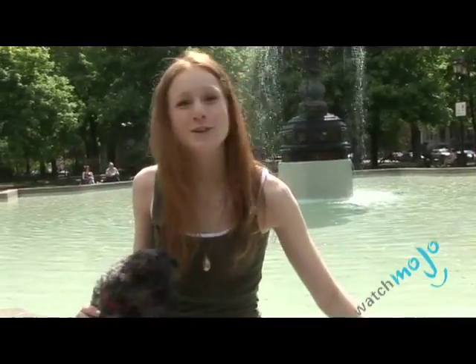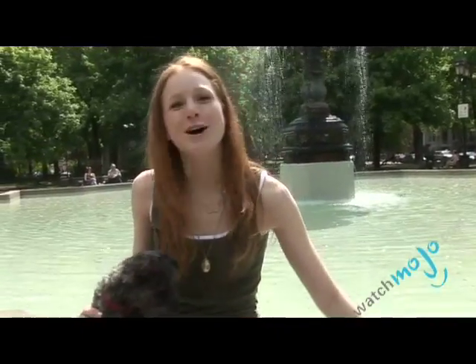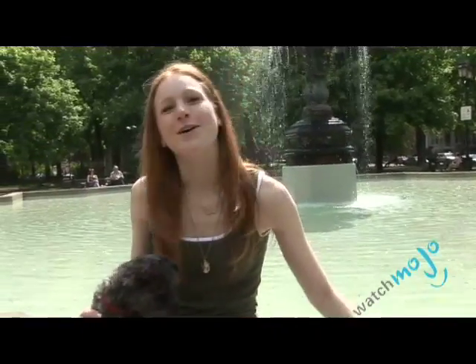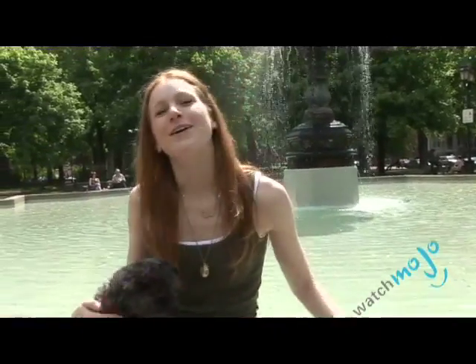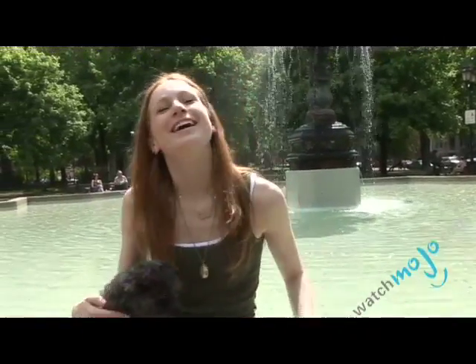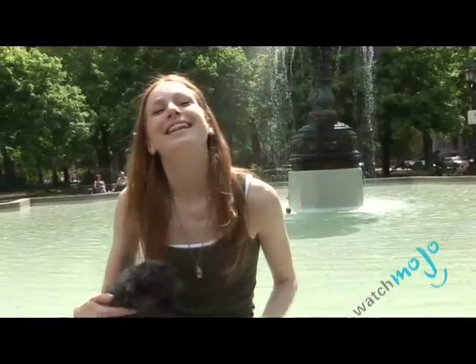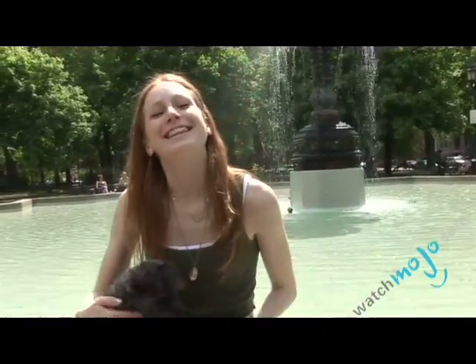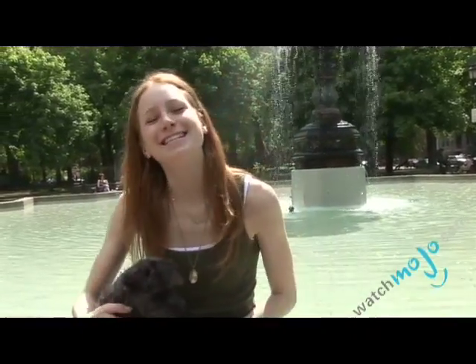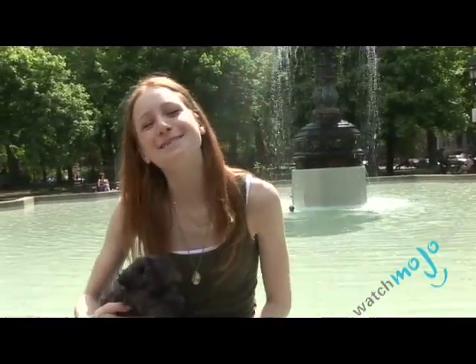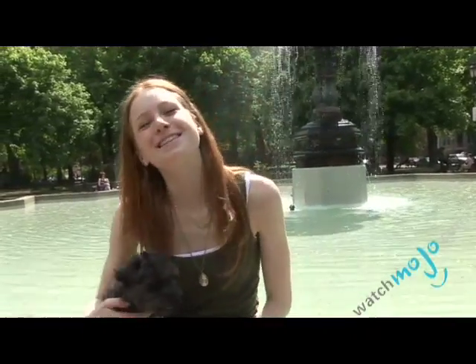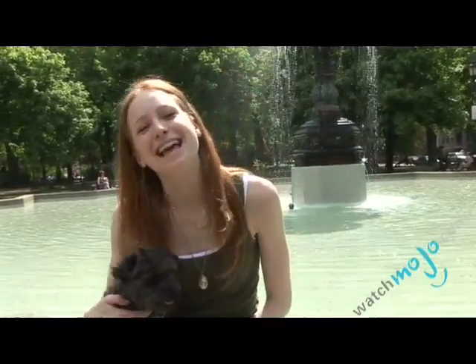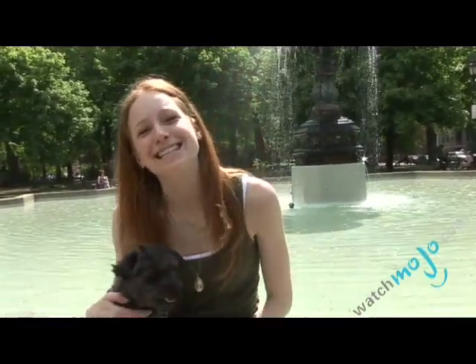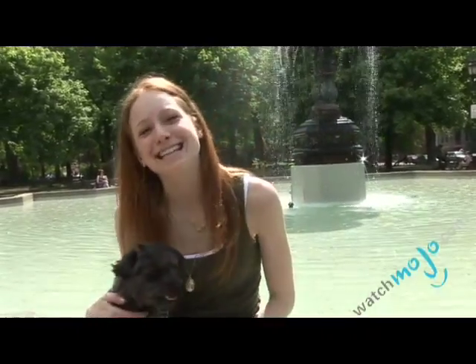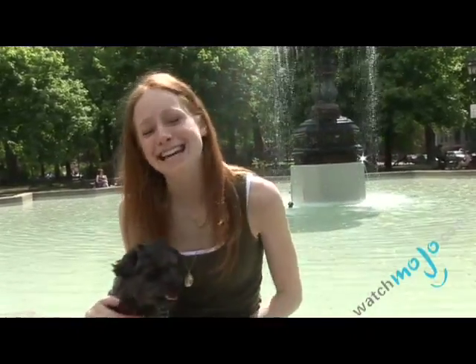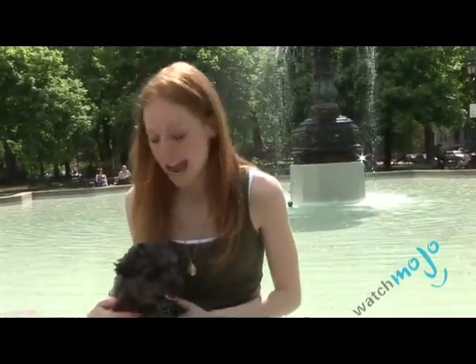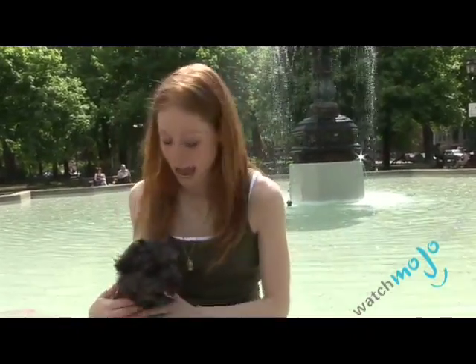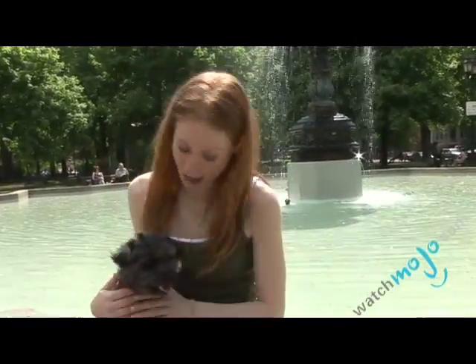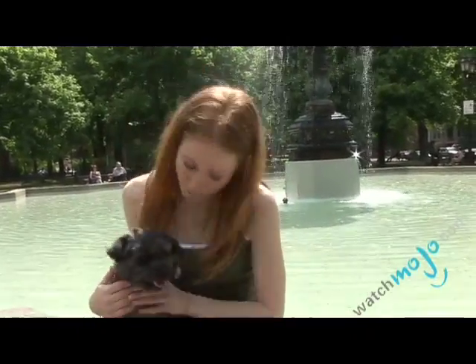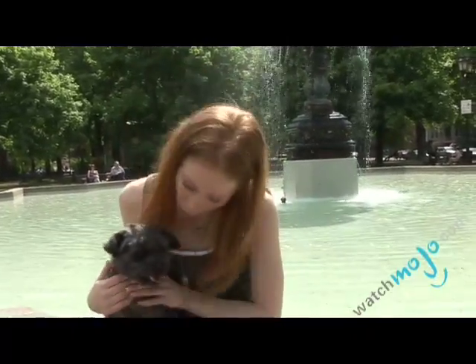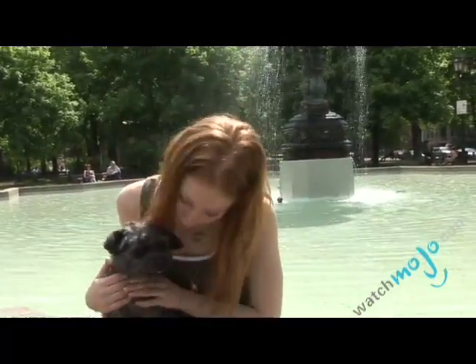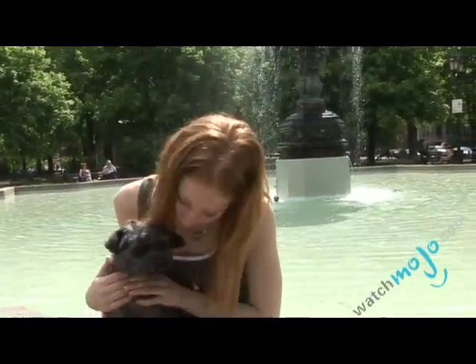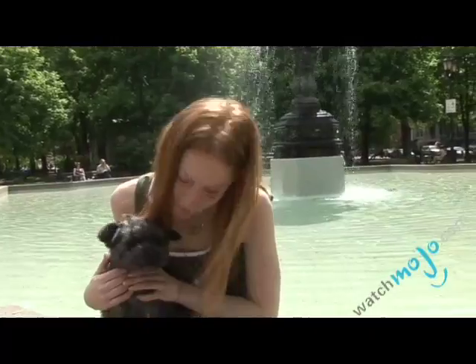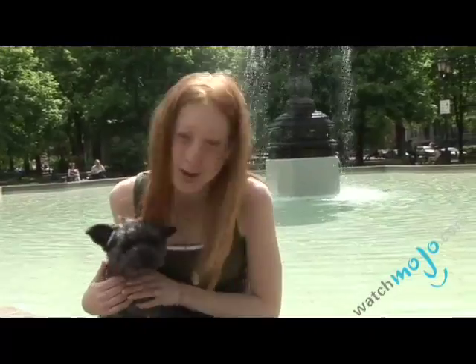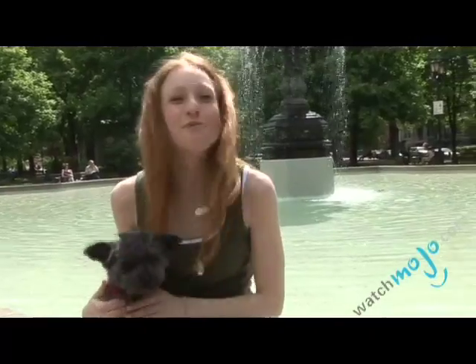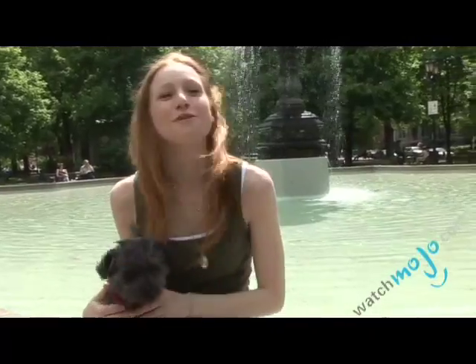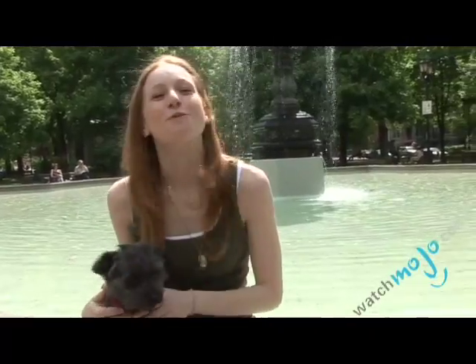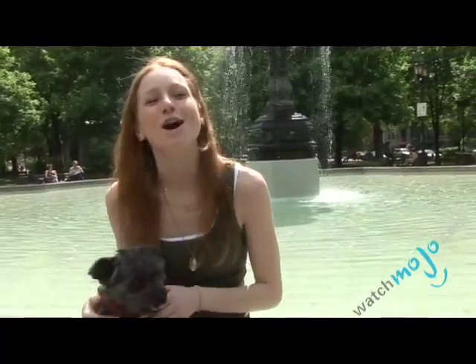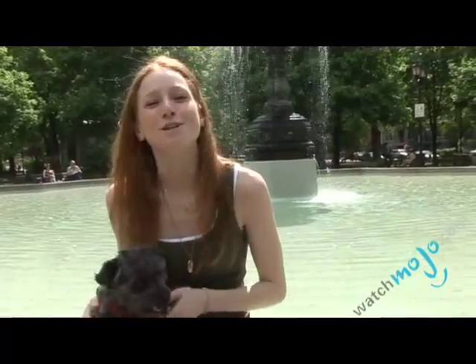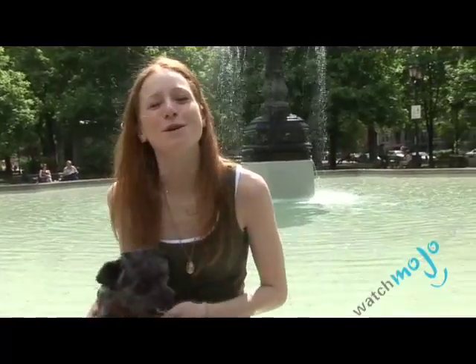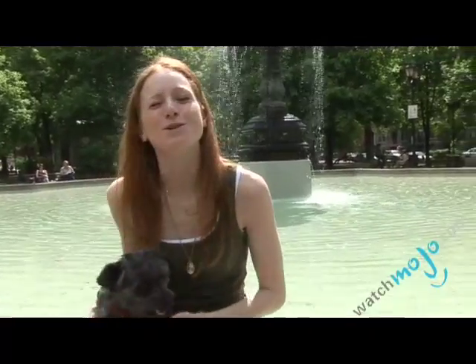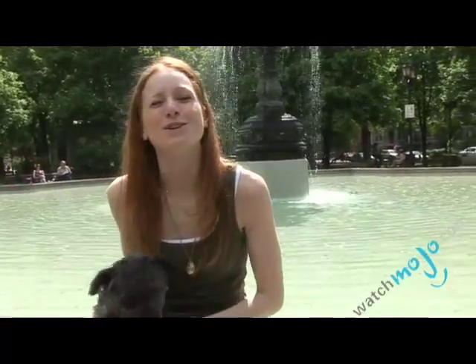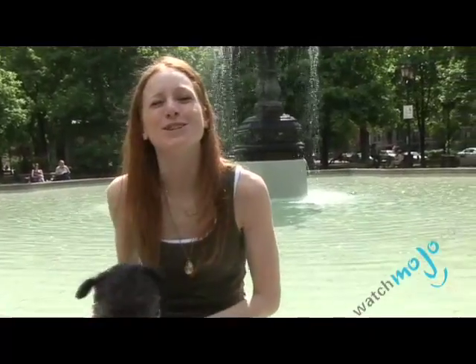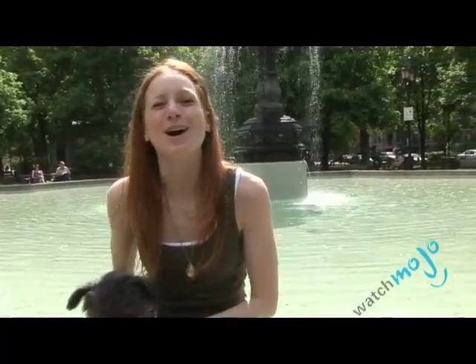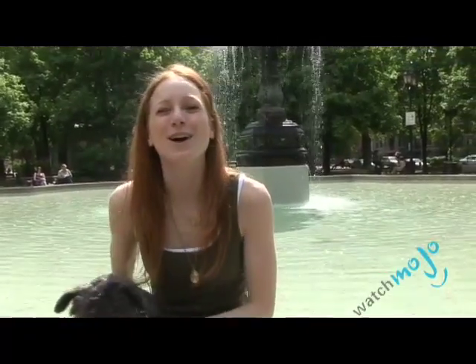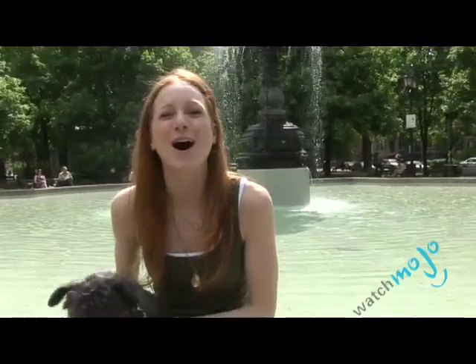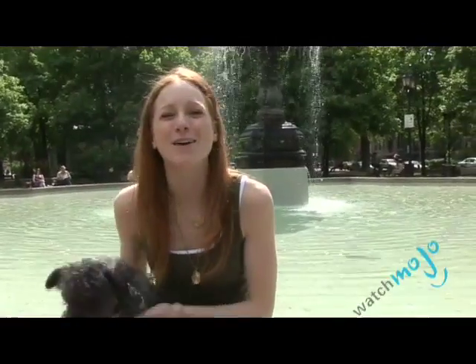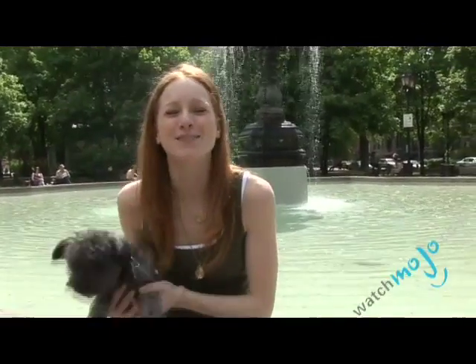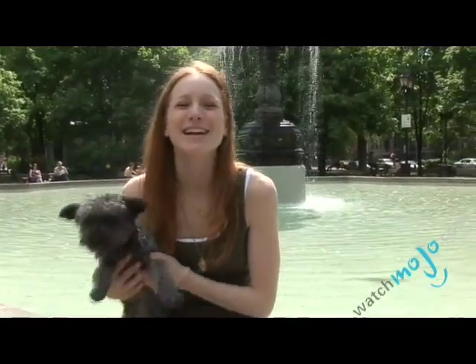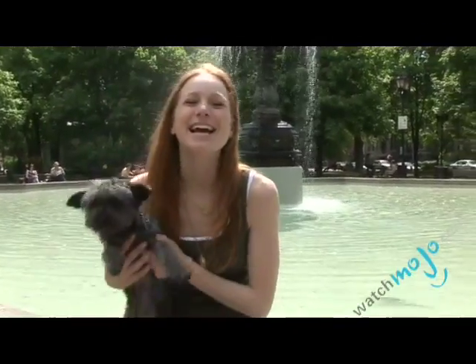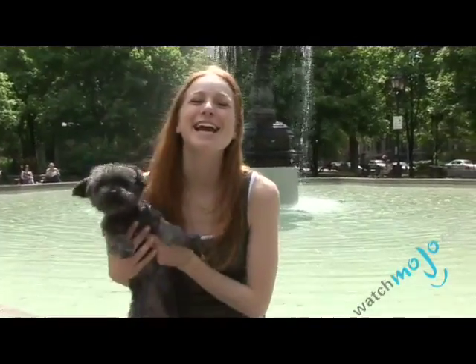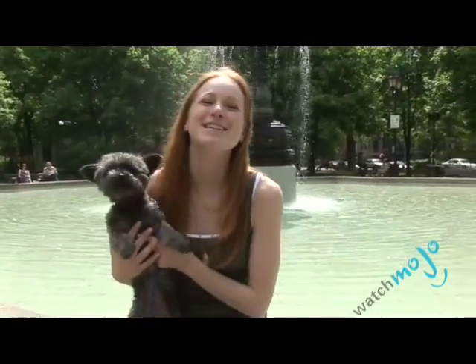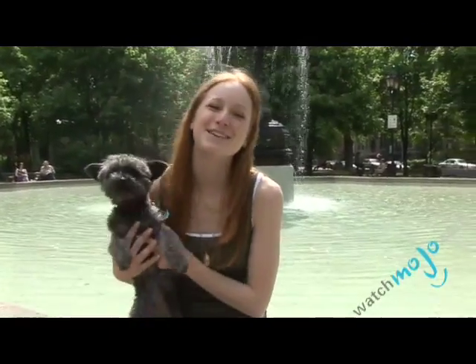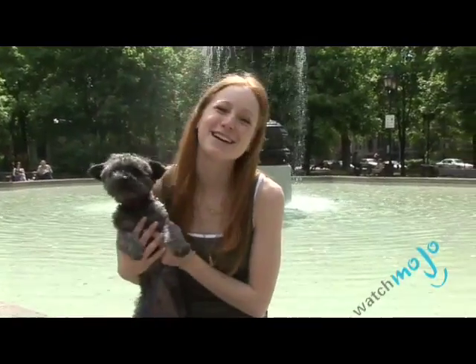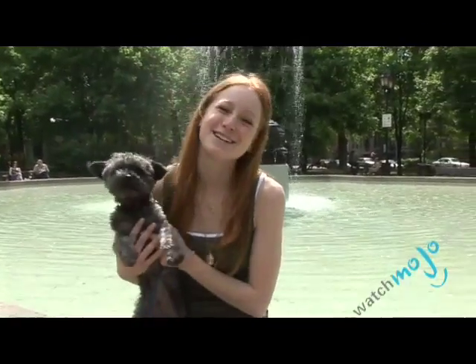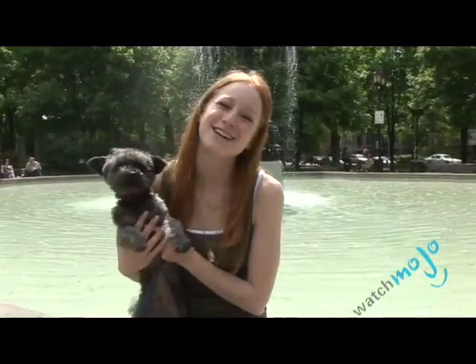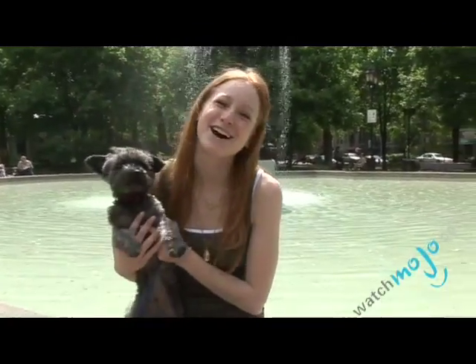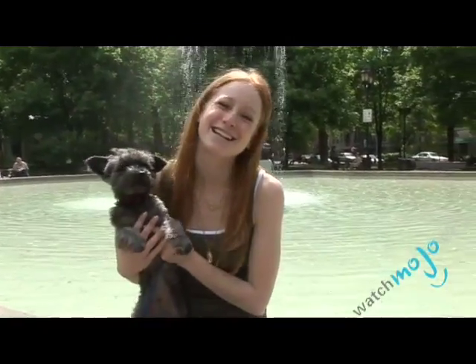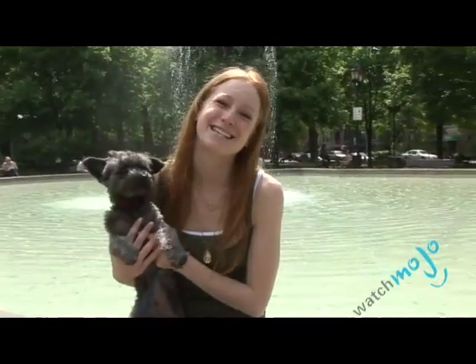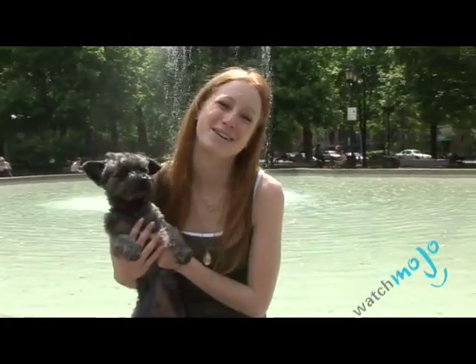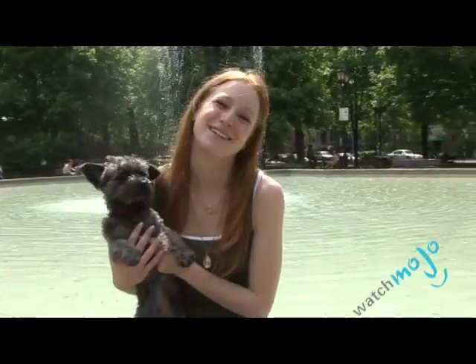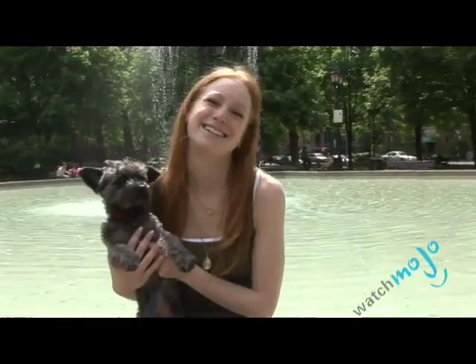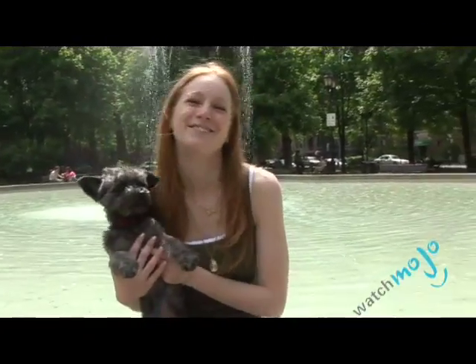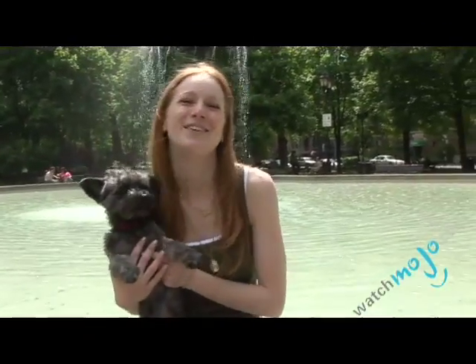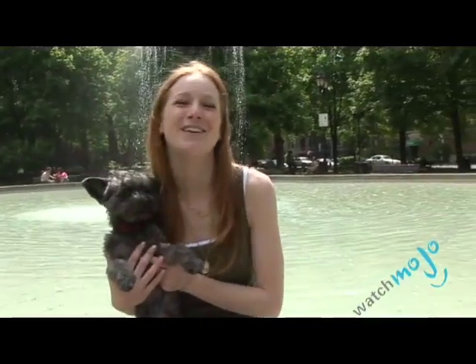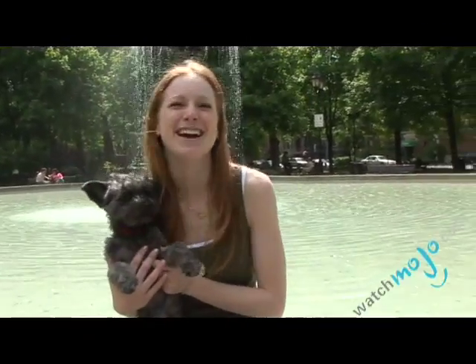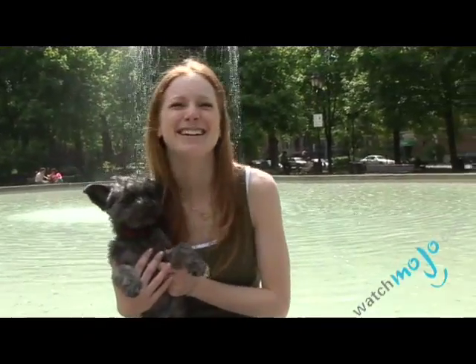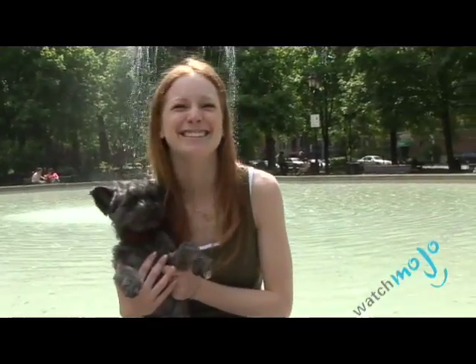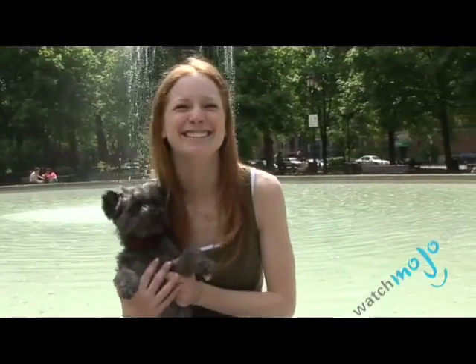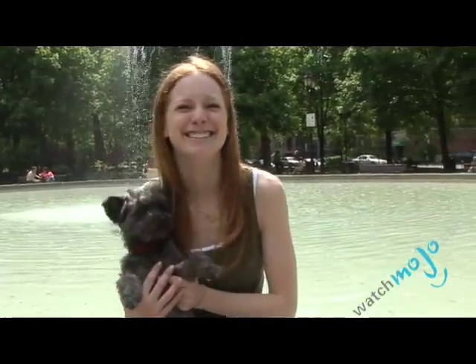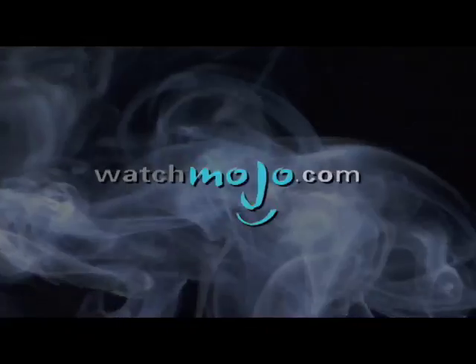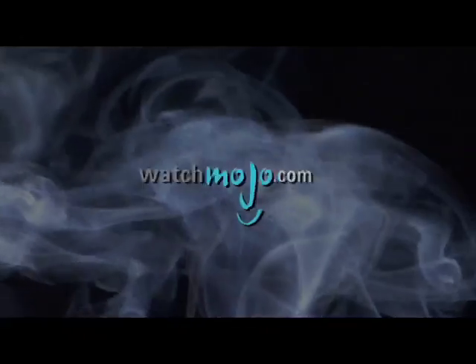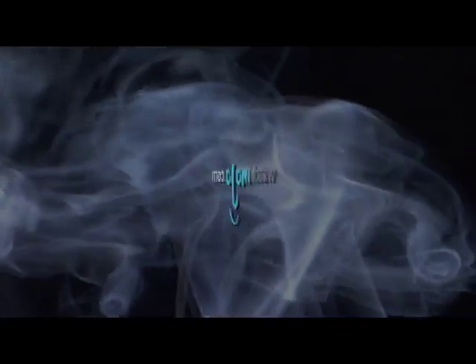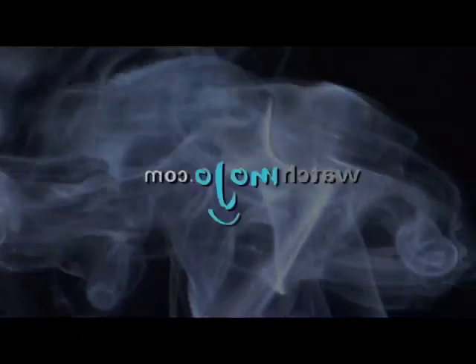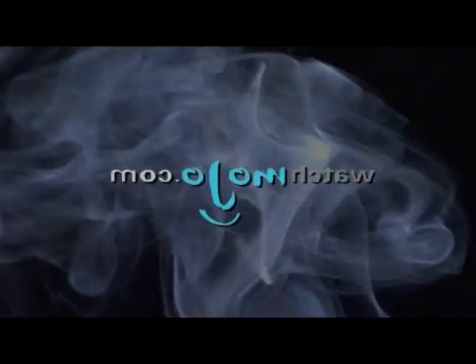This has been Leslie and Palmer for WatchMojo.com. Enjoy your doggy summer. Bye-bye.